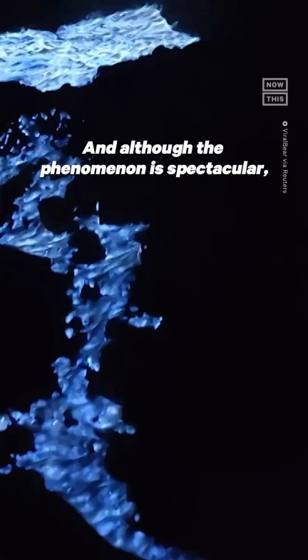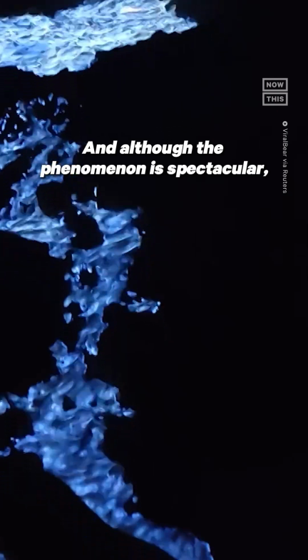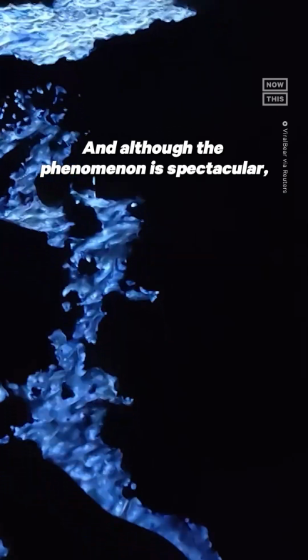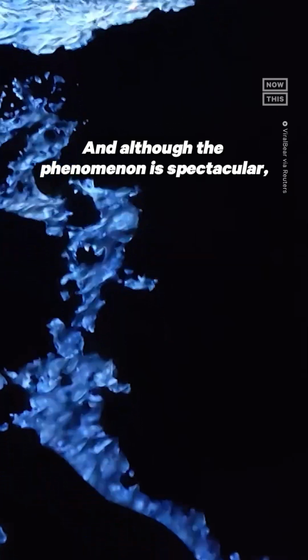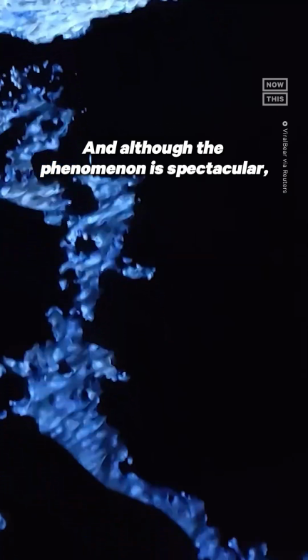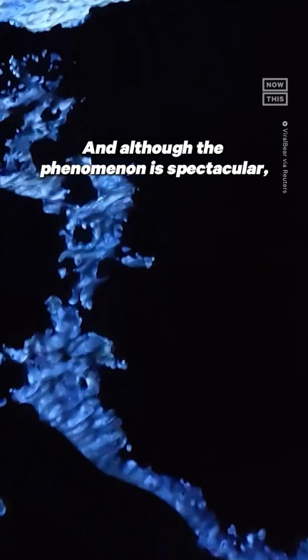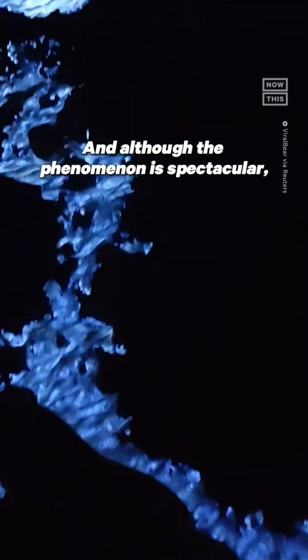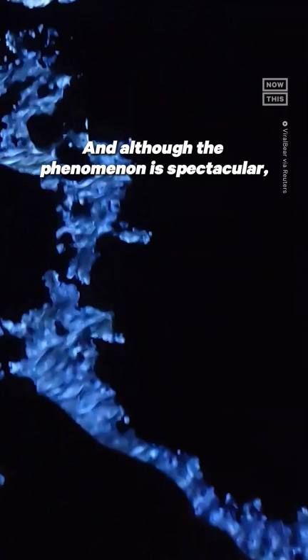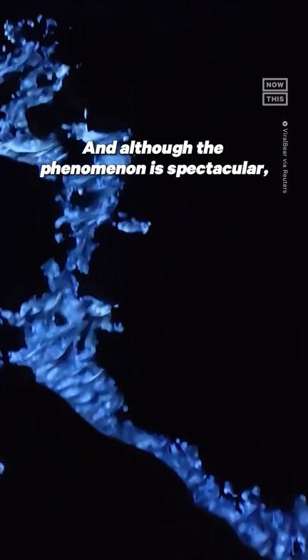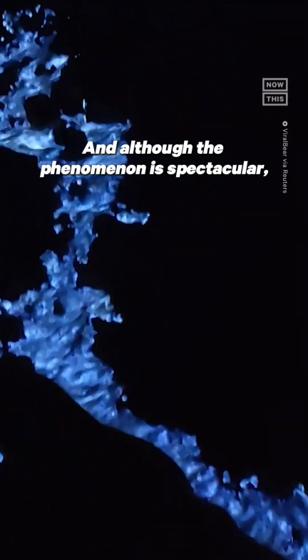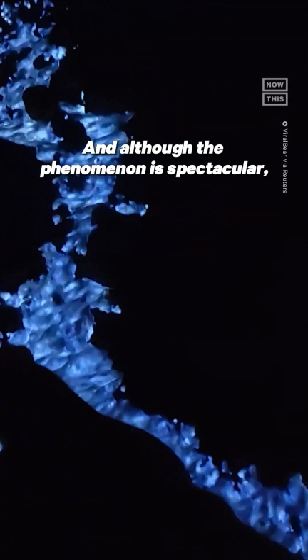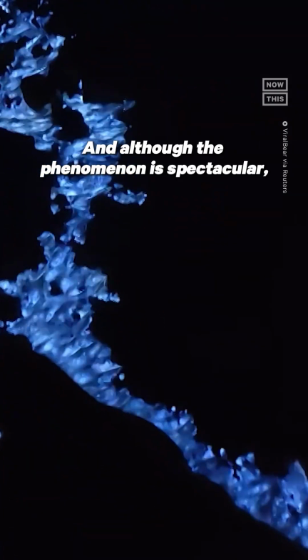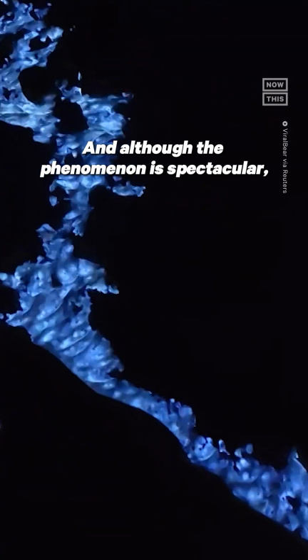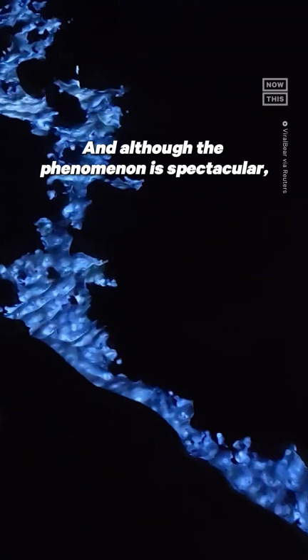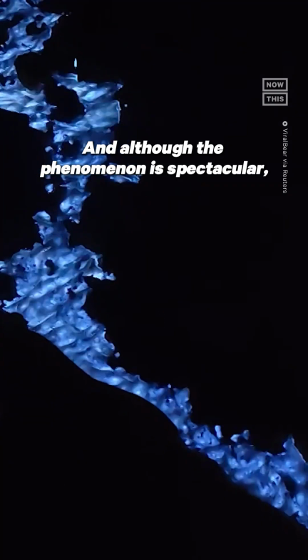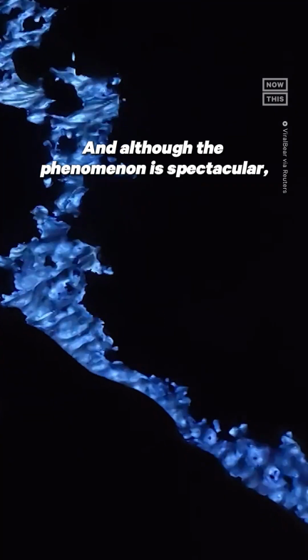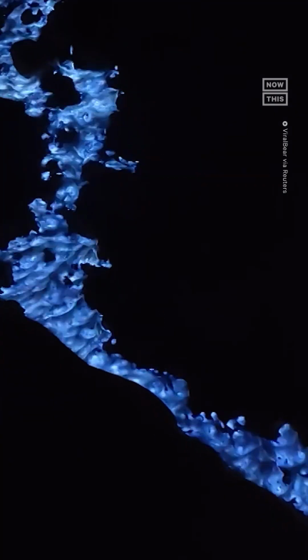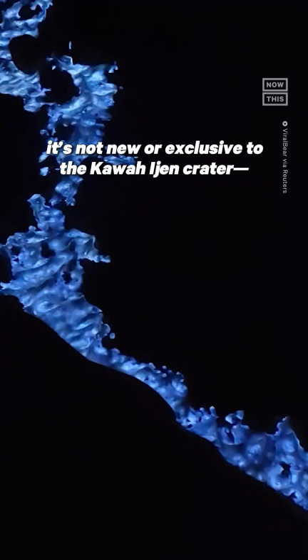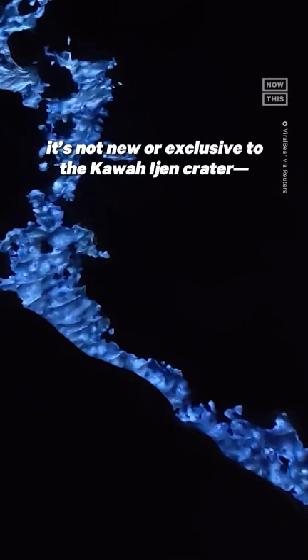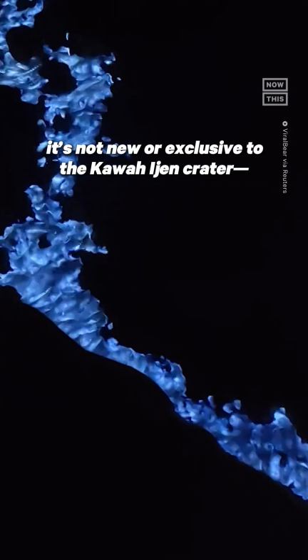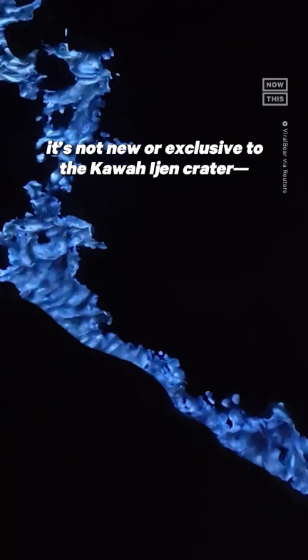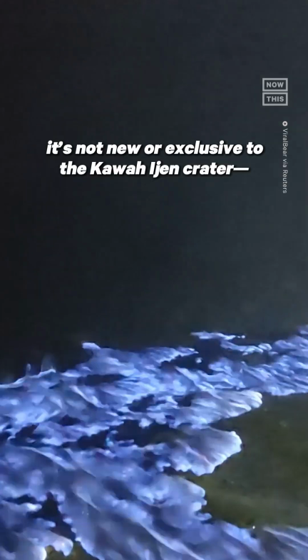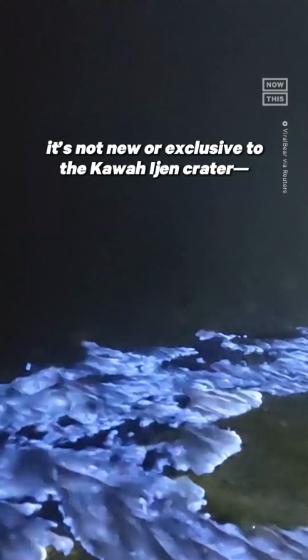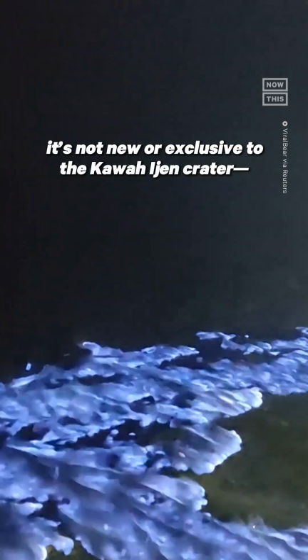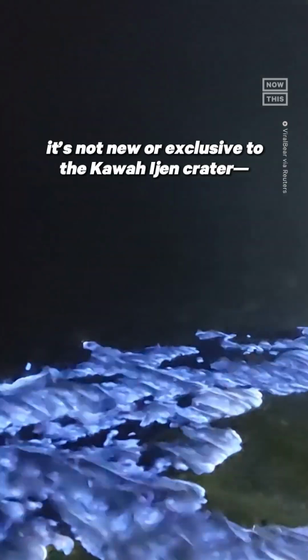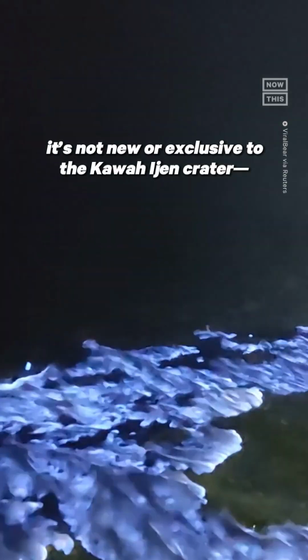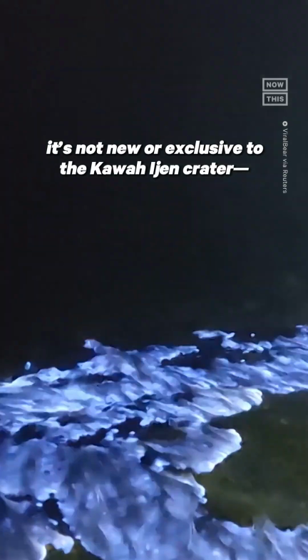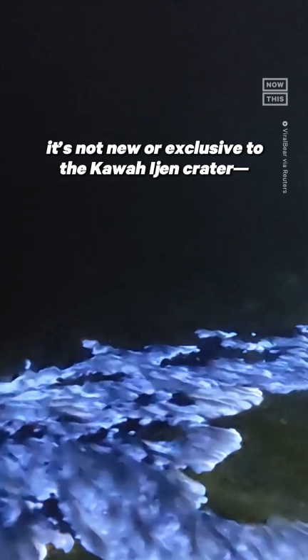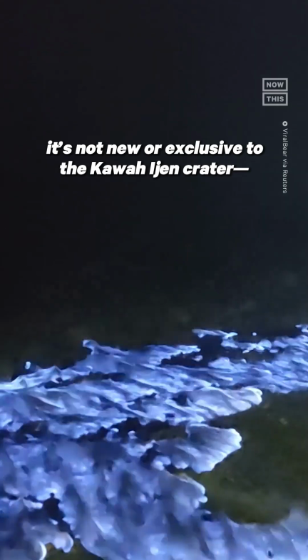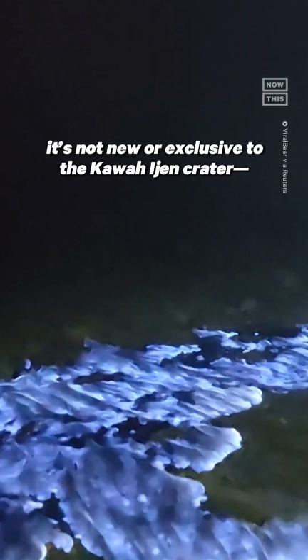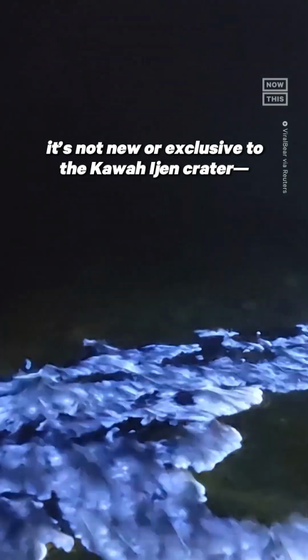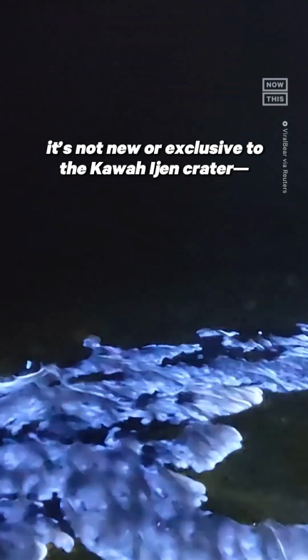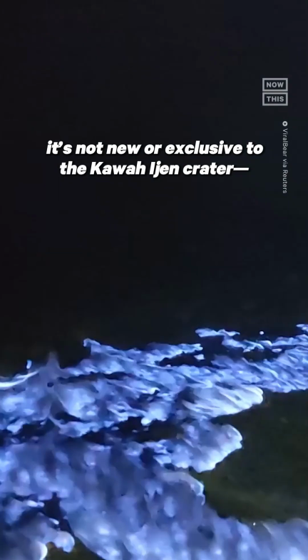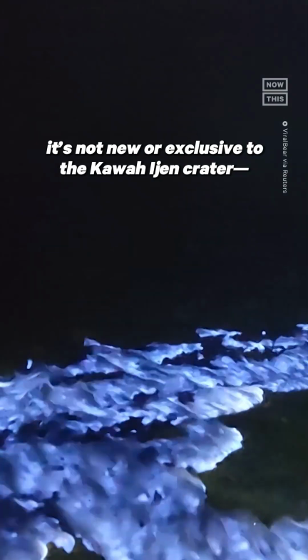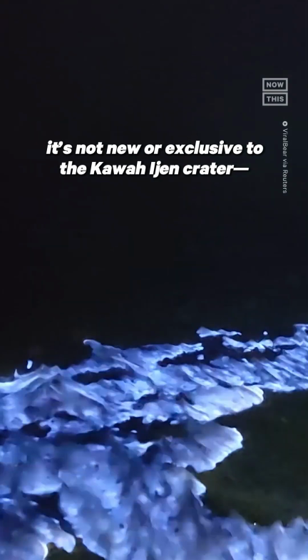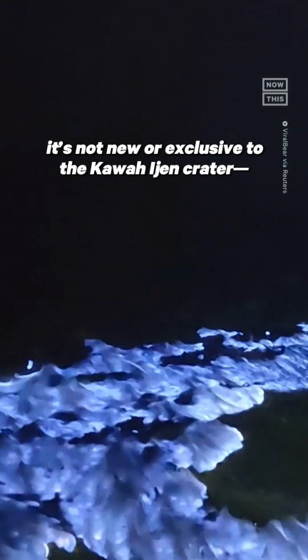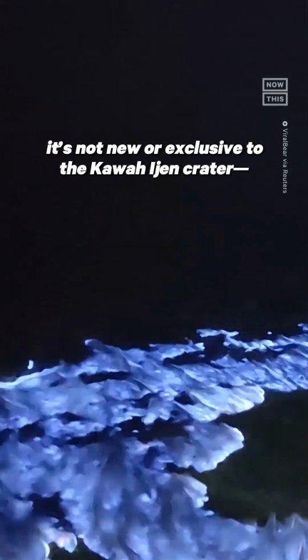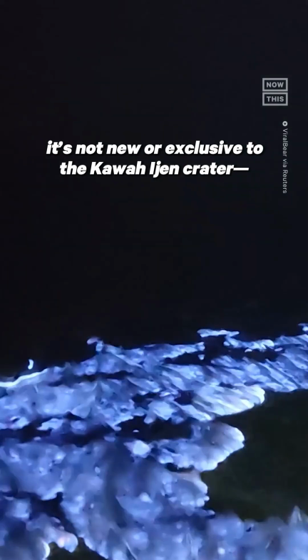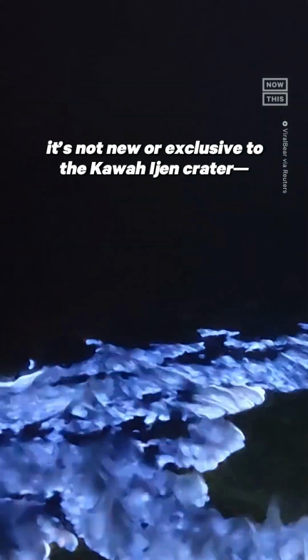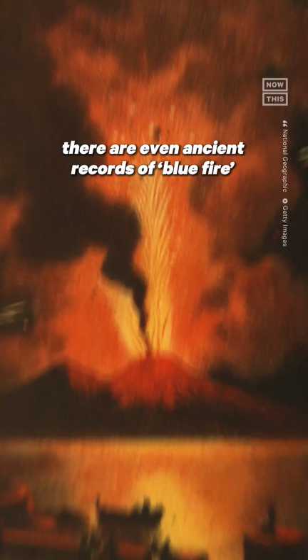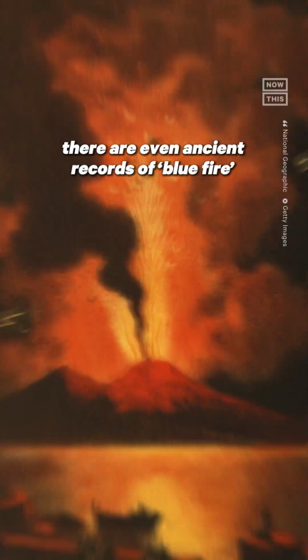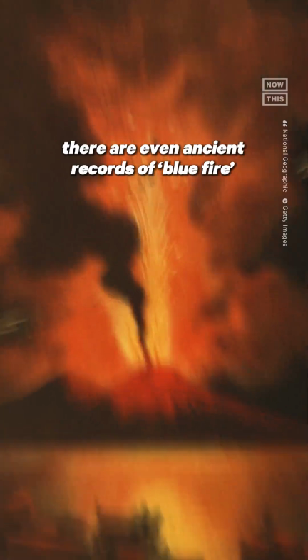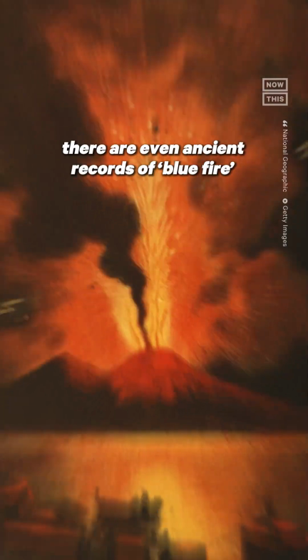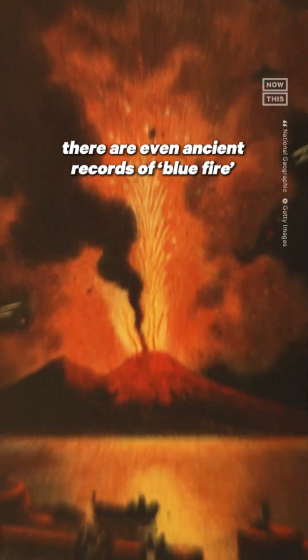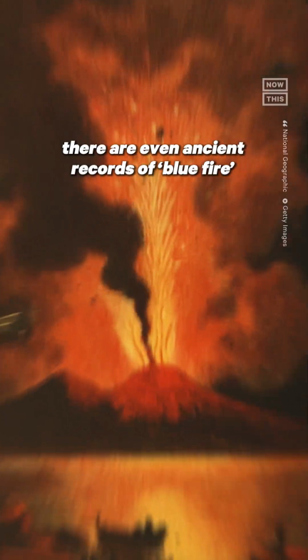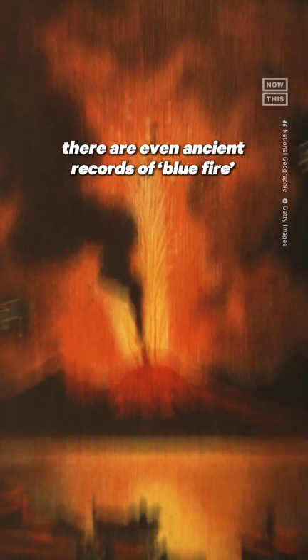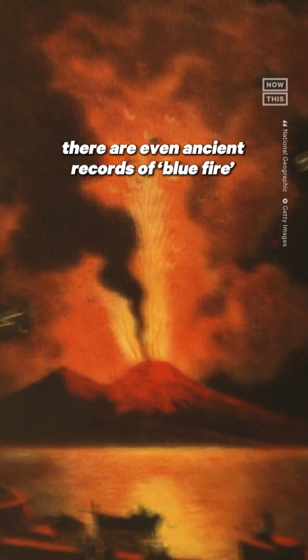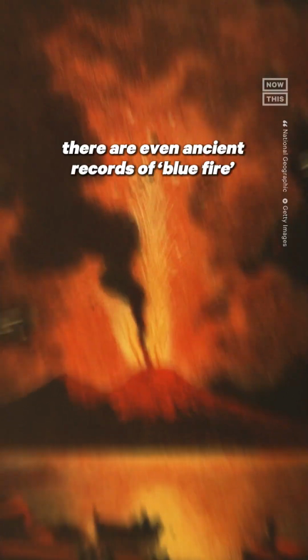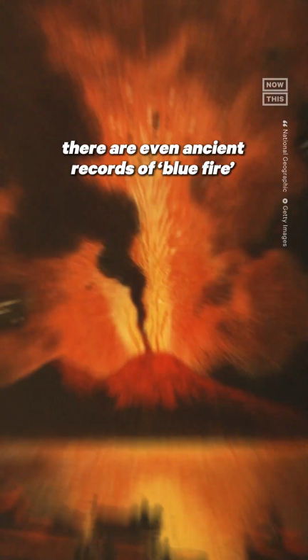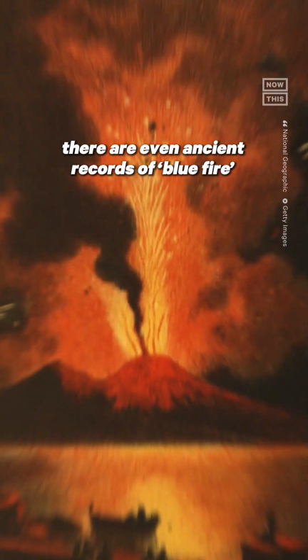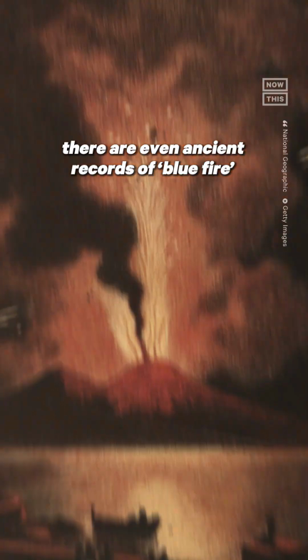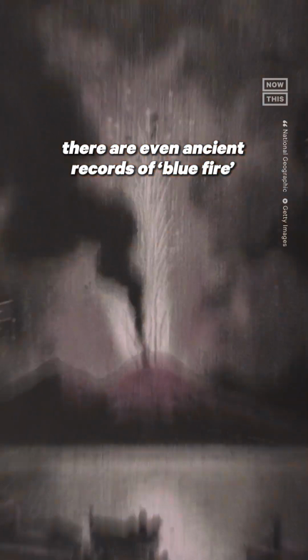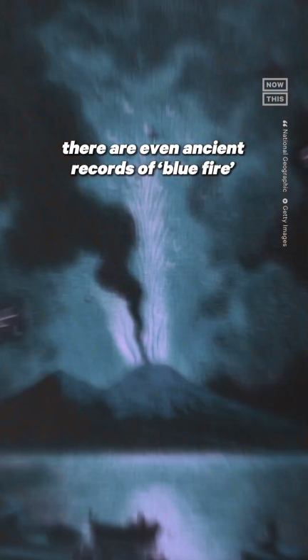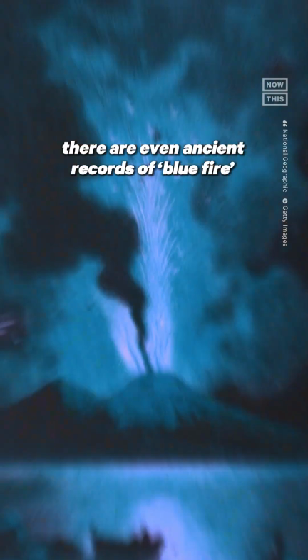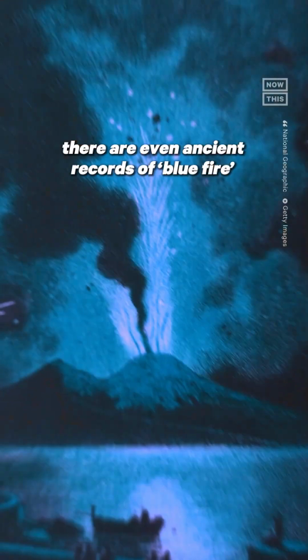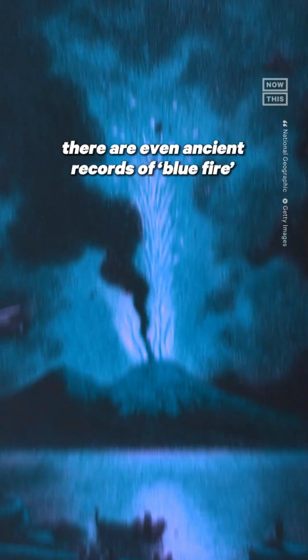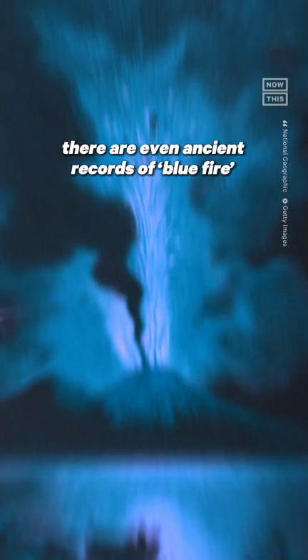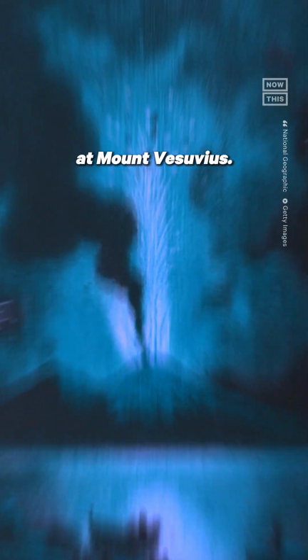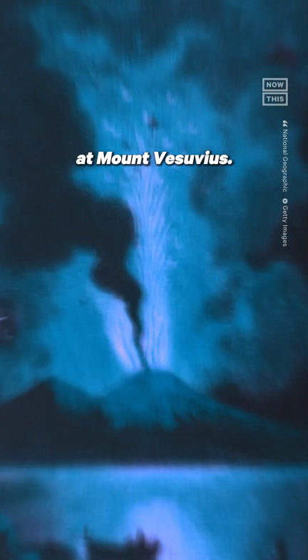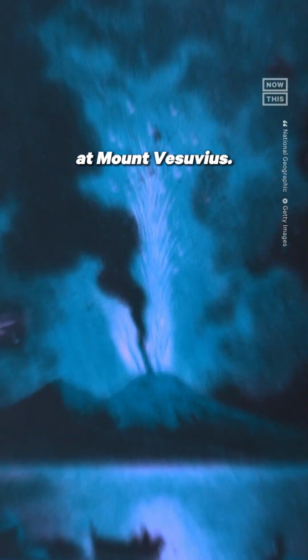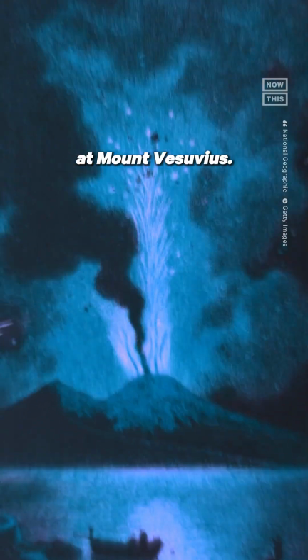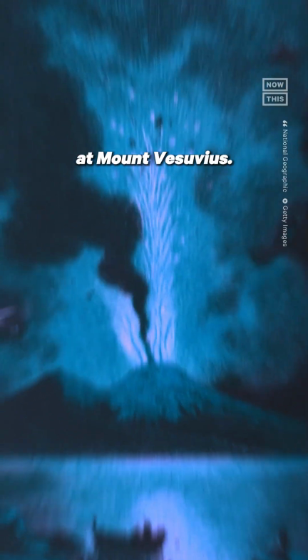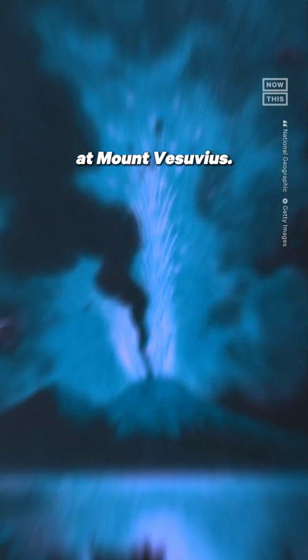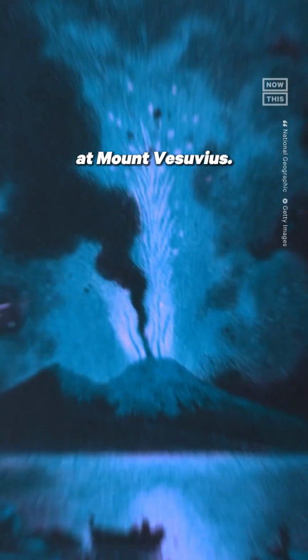And although the phenomenon is spectacular, it's not new or exclusive to the Kawa Ijen crater. There are even ancient records of blue fire at Mount Vesuvius.